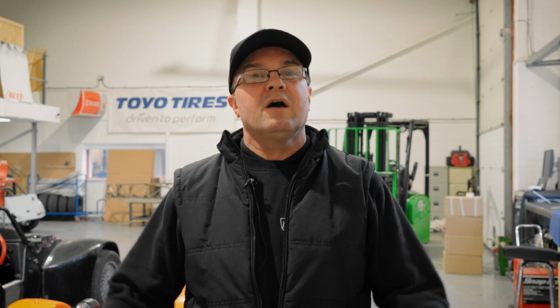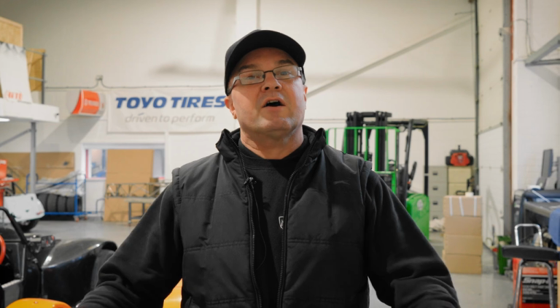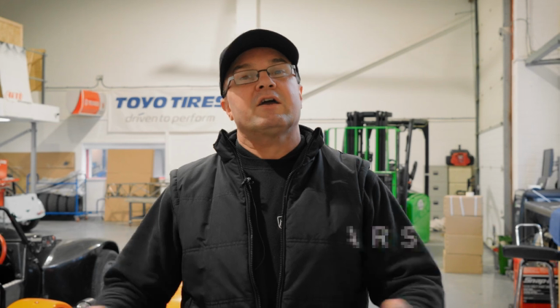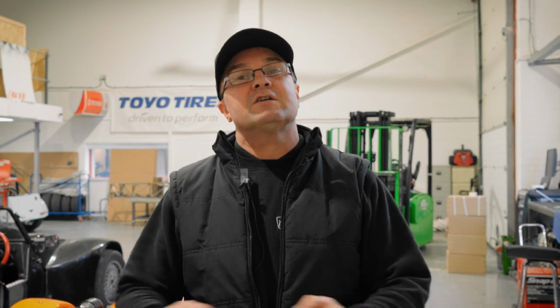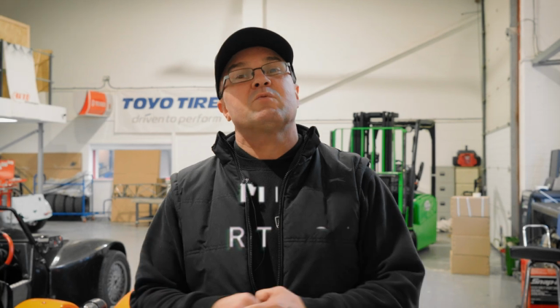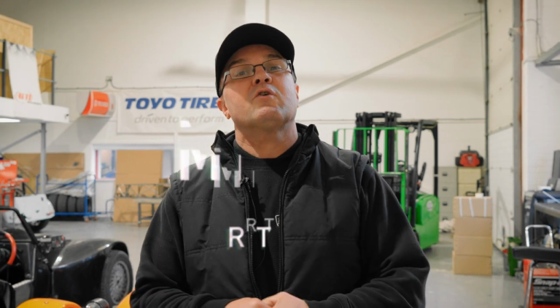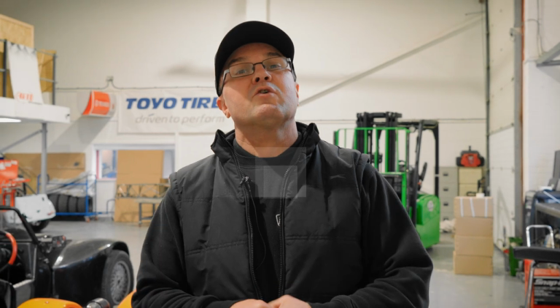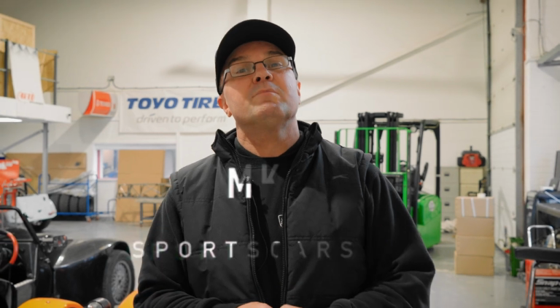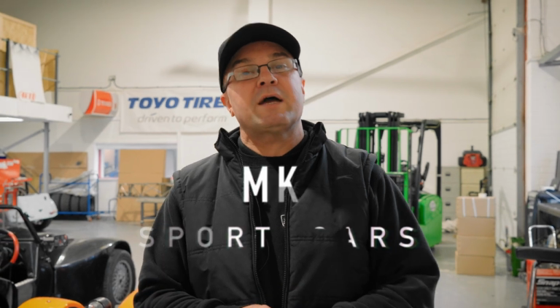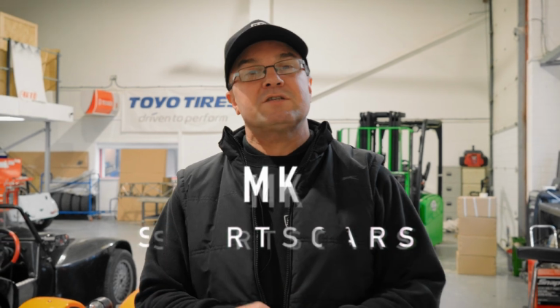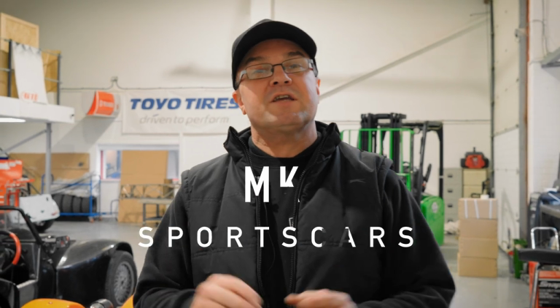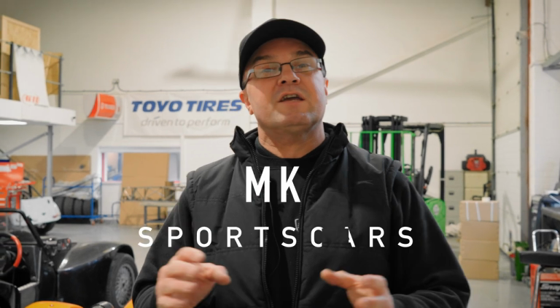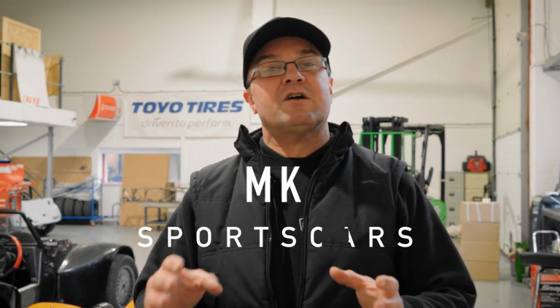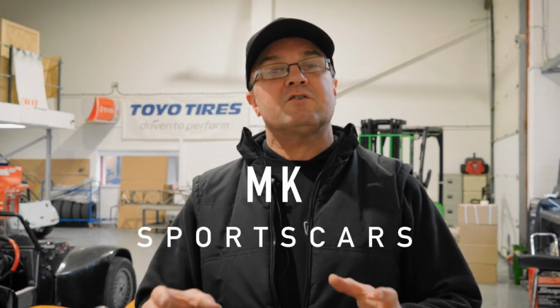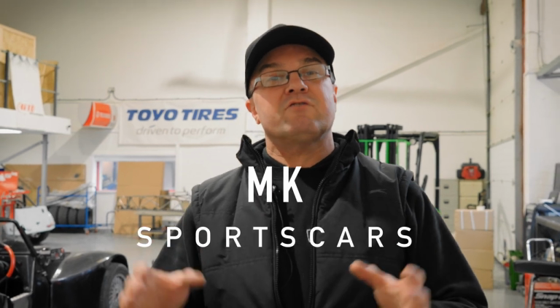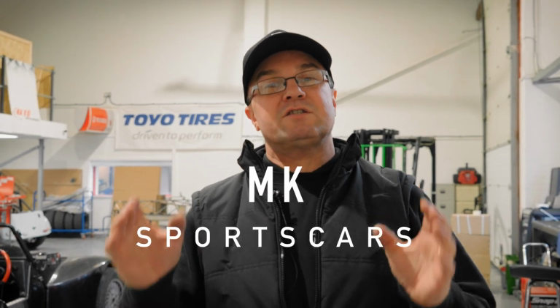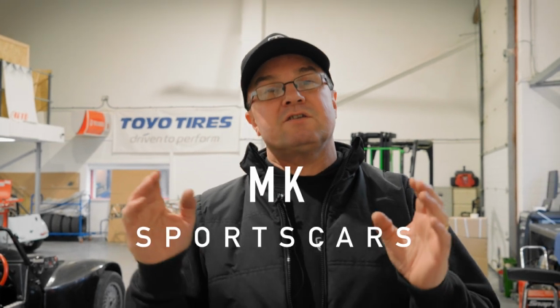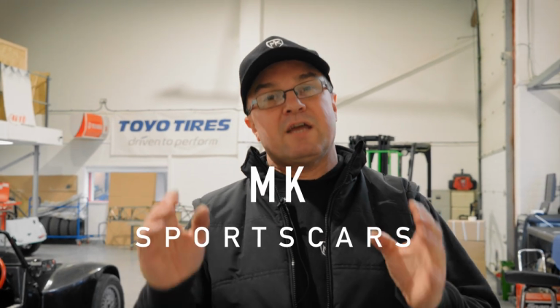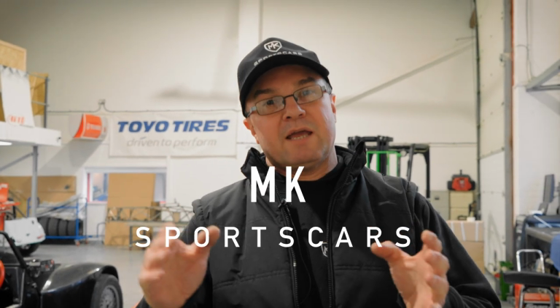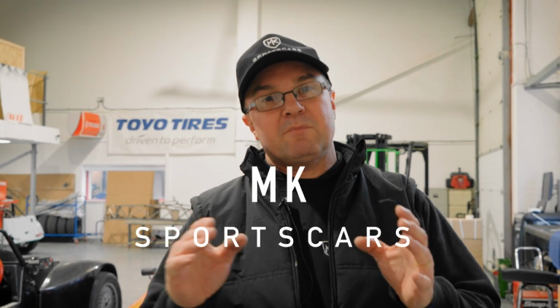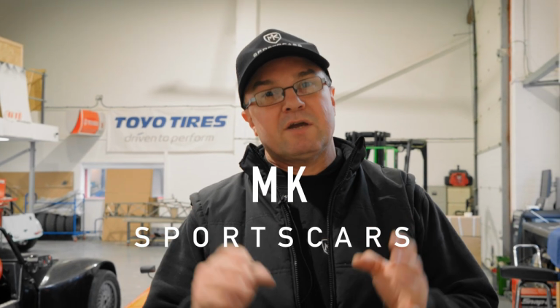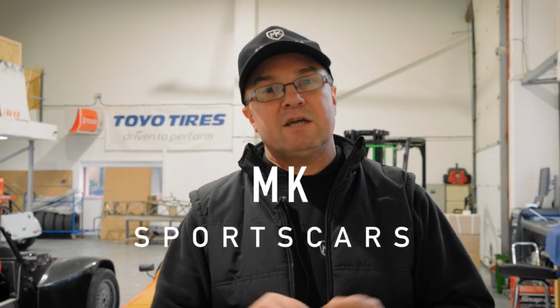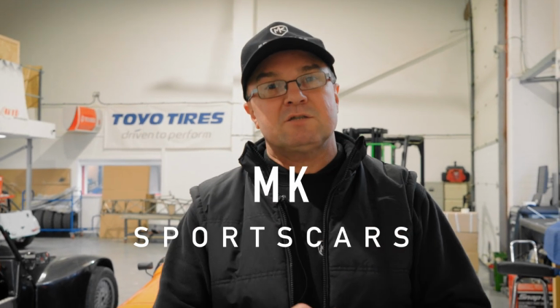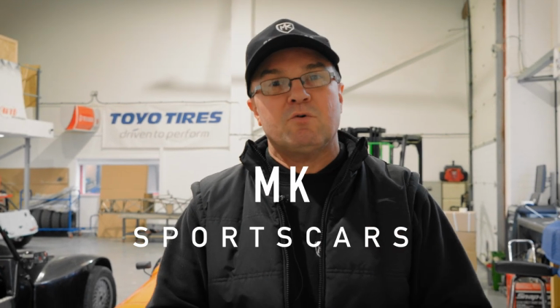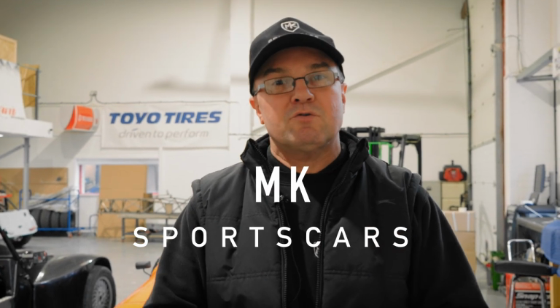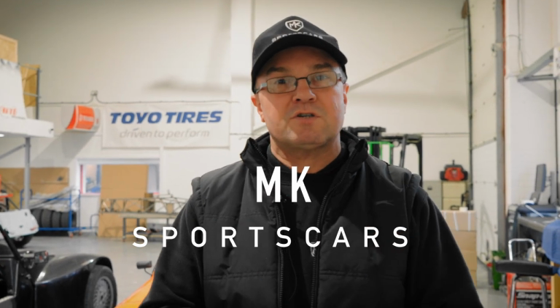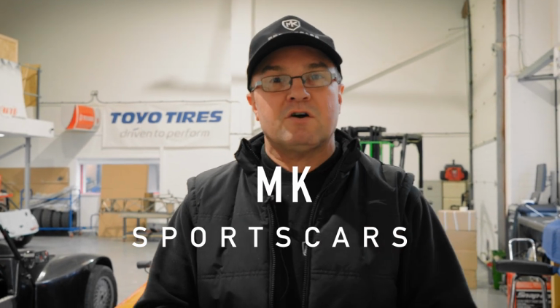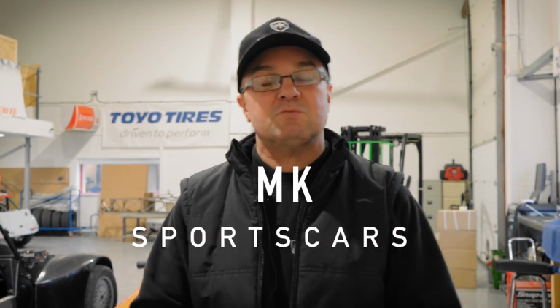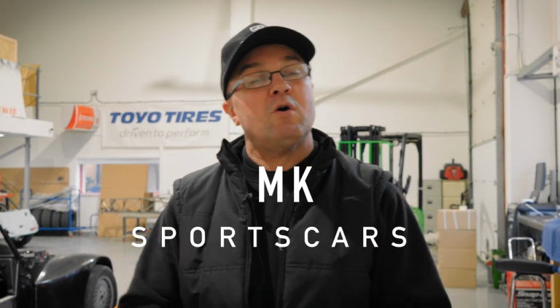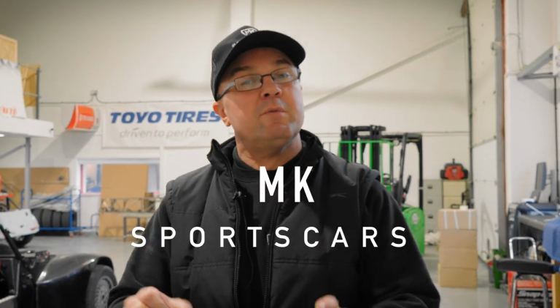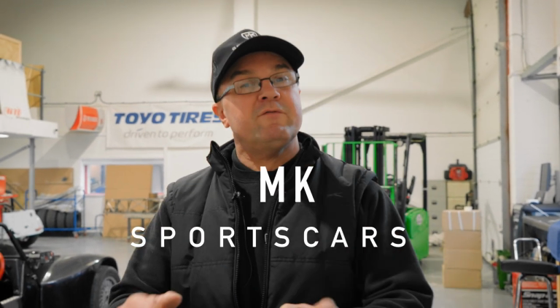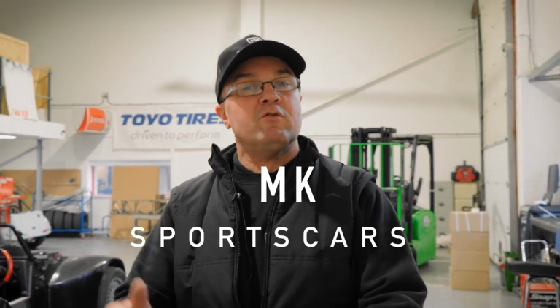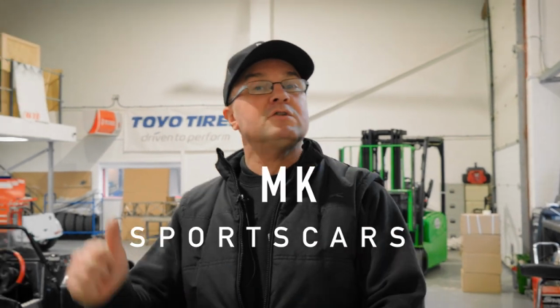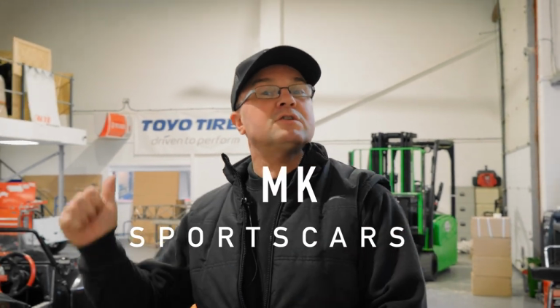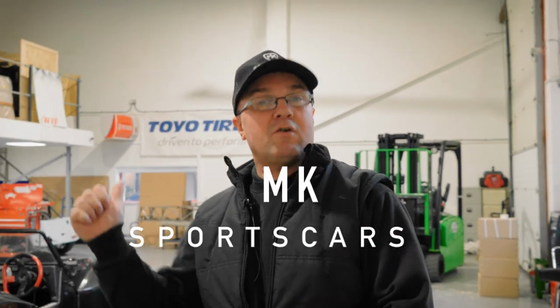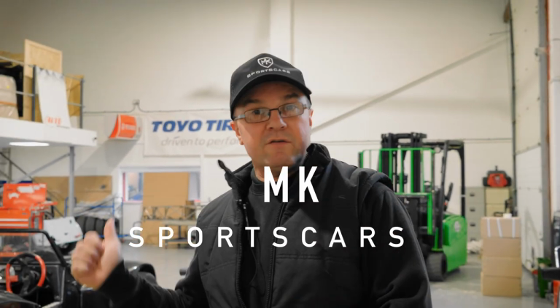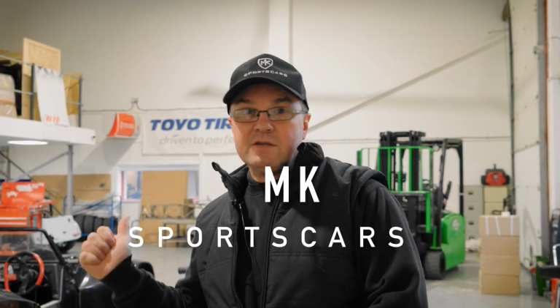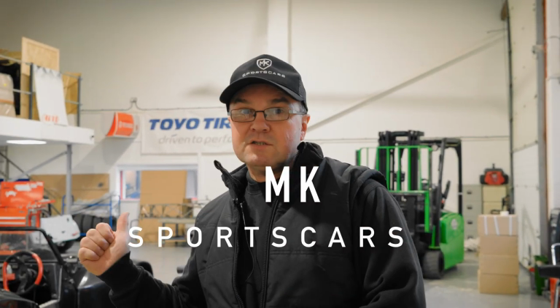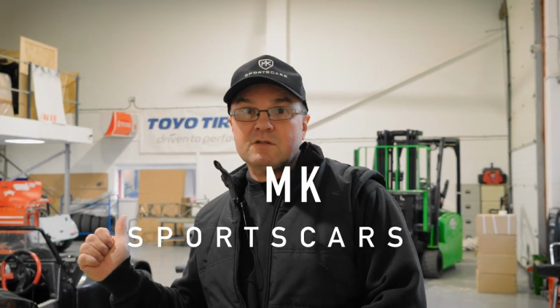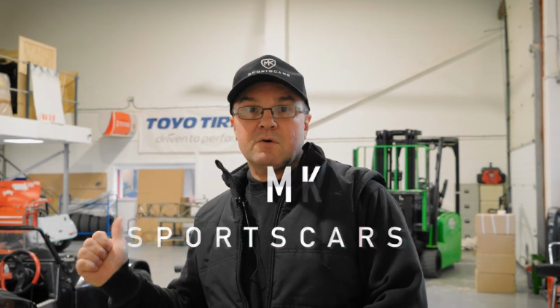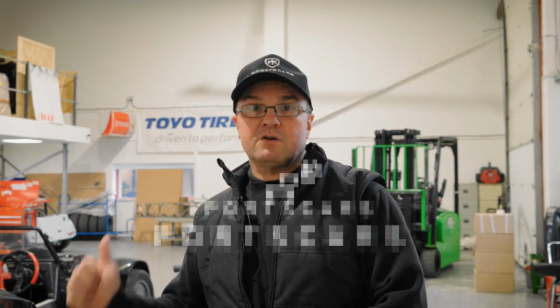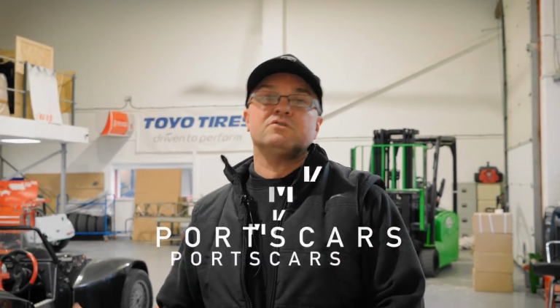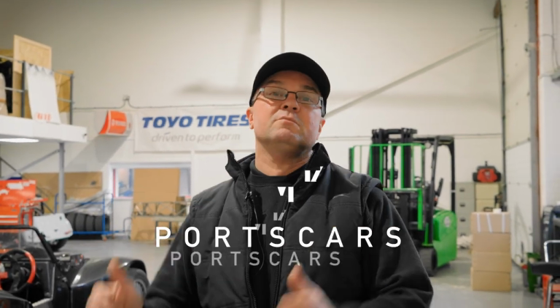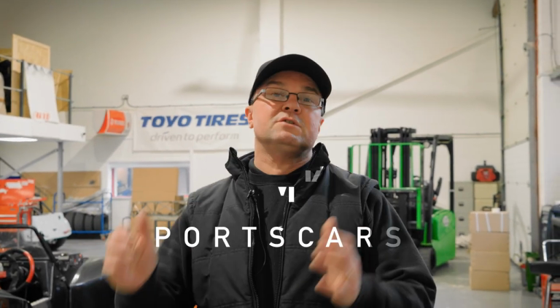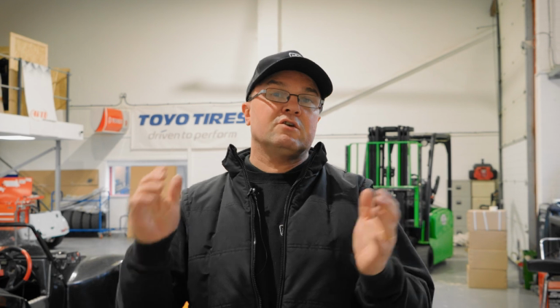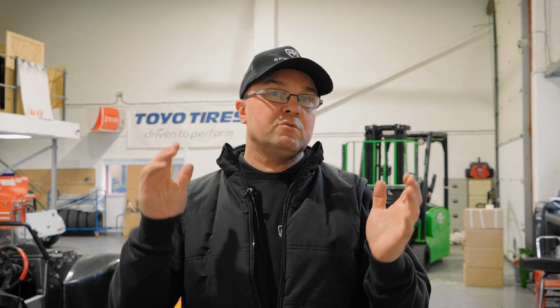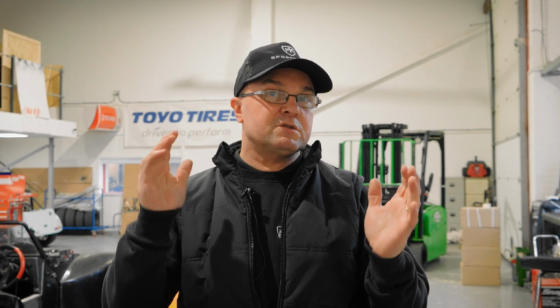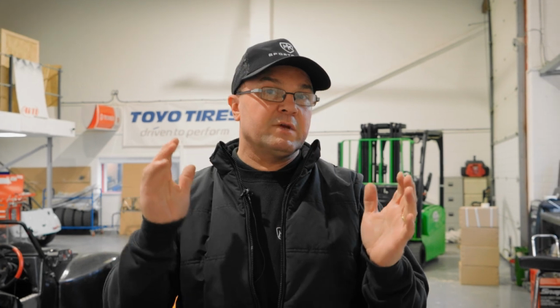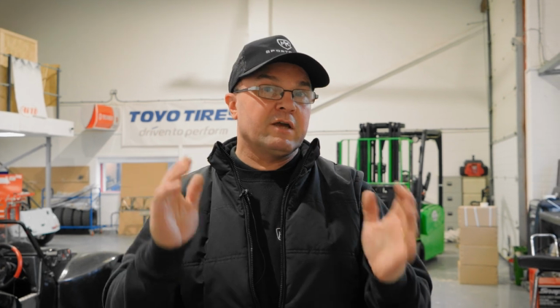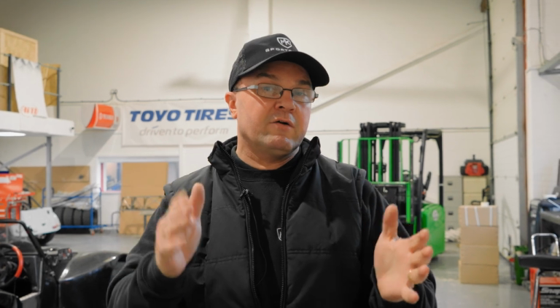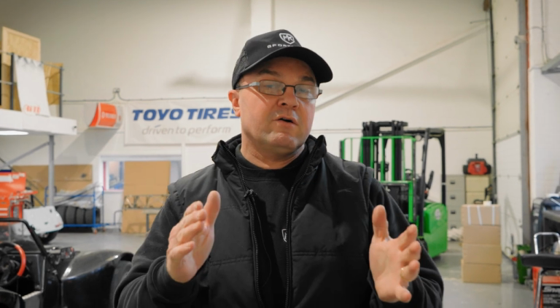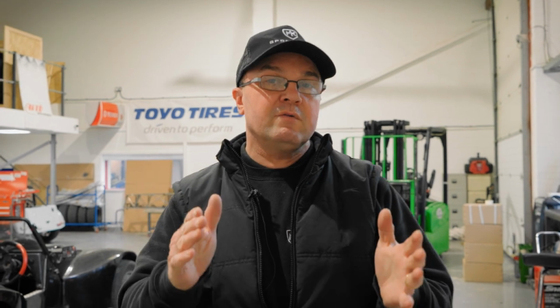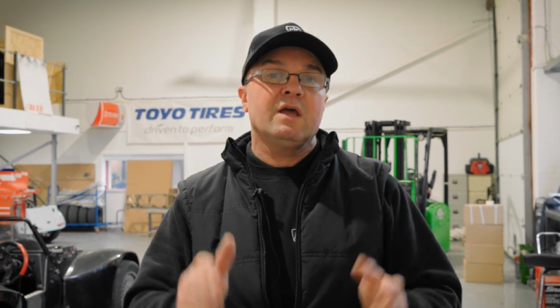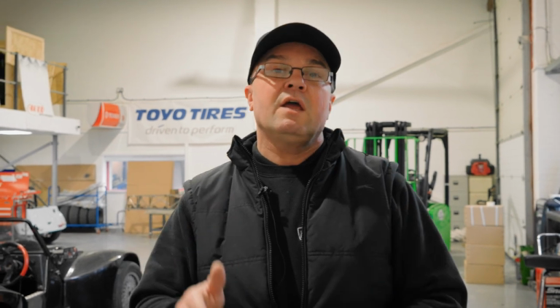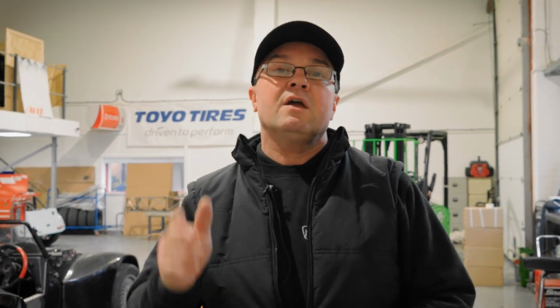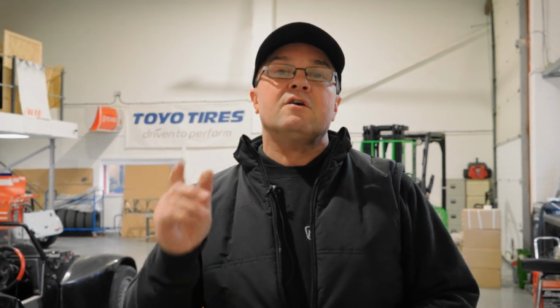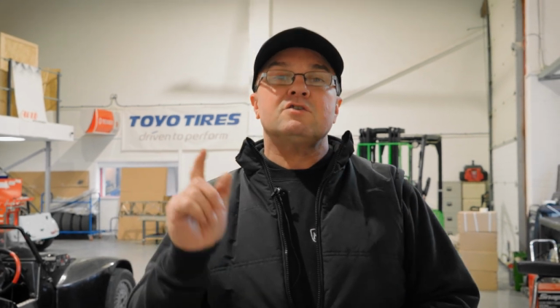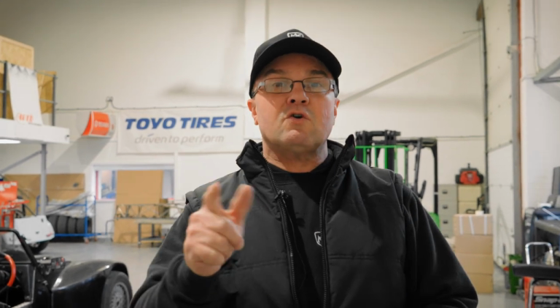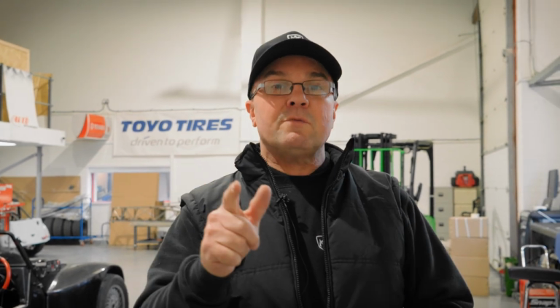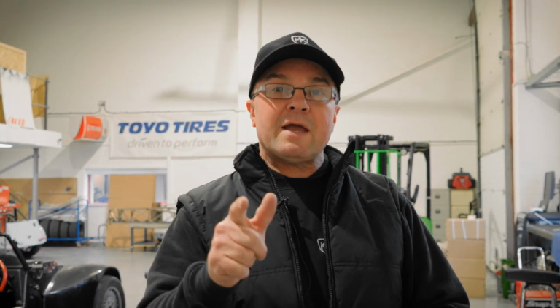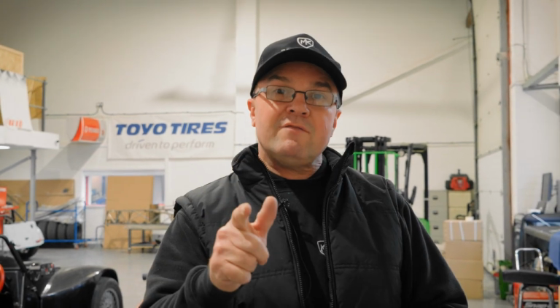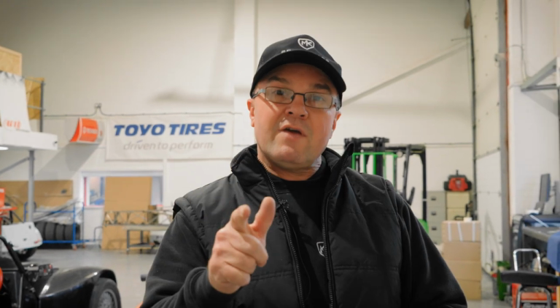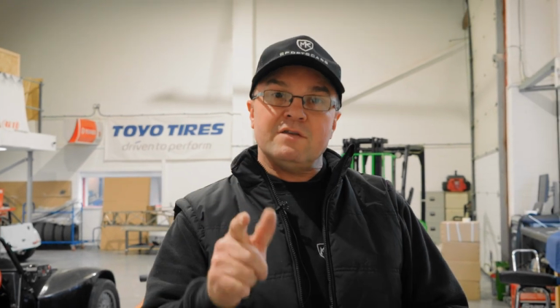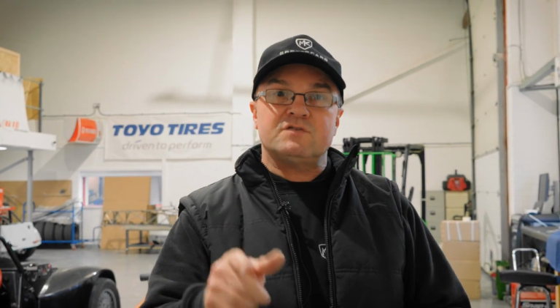Hi guys, welcome back to Kick Hard Reds and MK Sports Cars. Before I dive into the workshop and show you what's been going on, we'll talk about events.